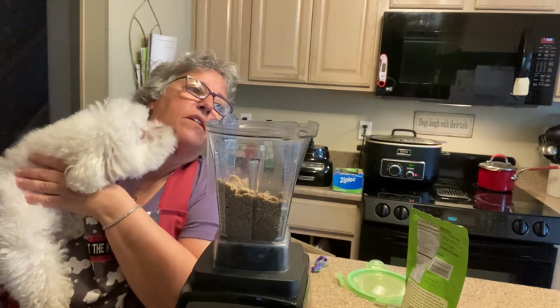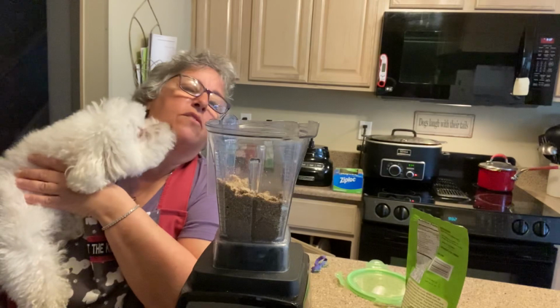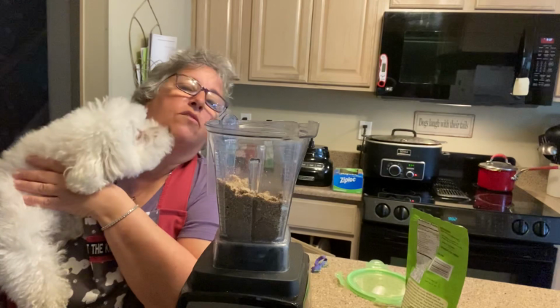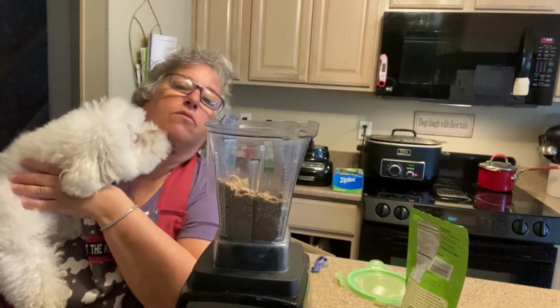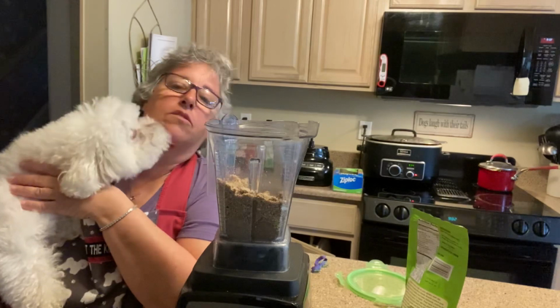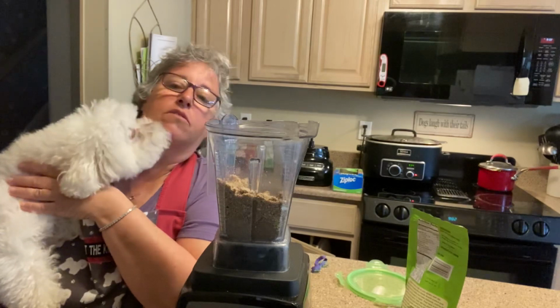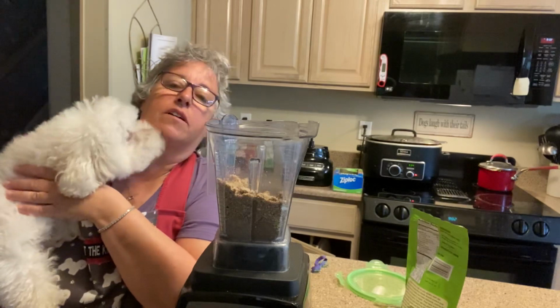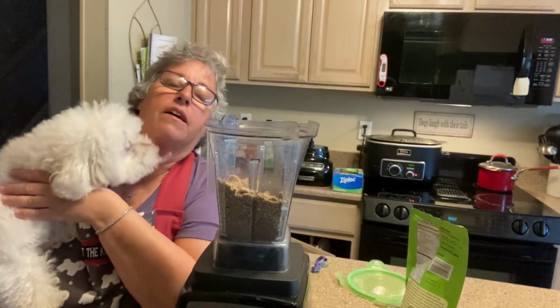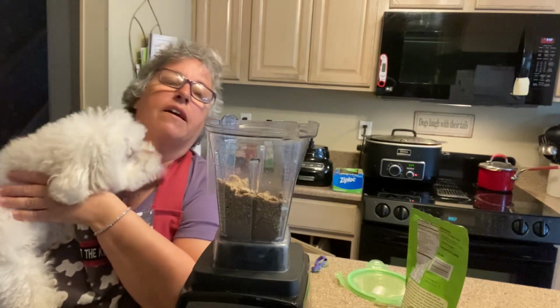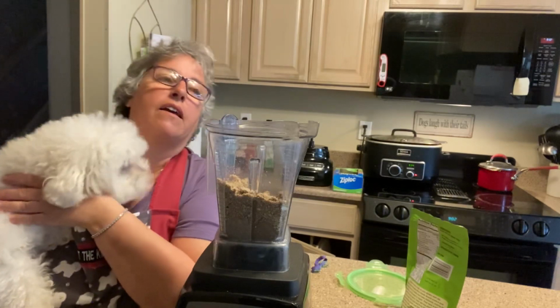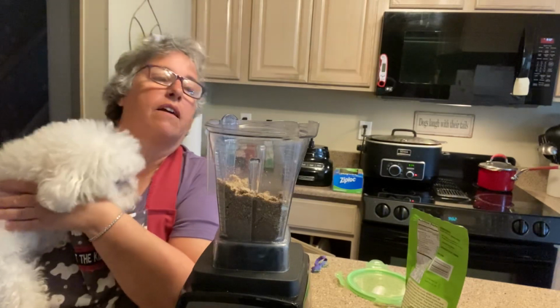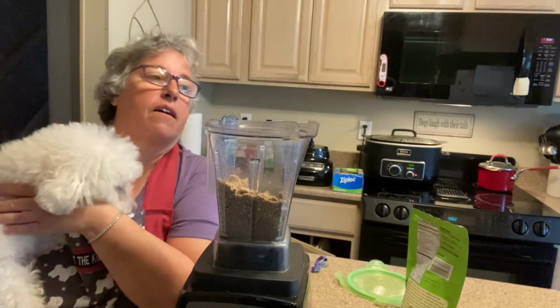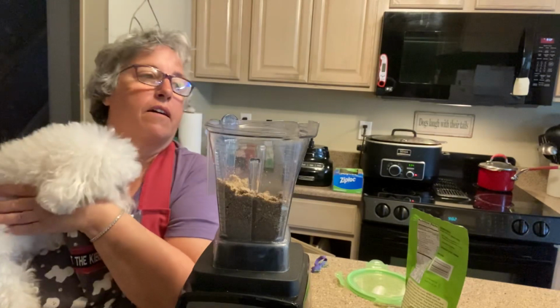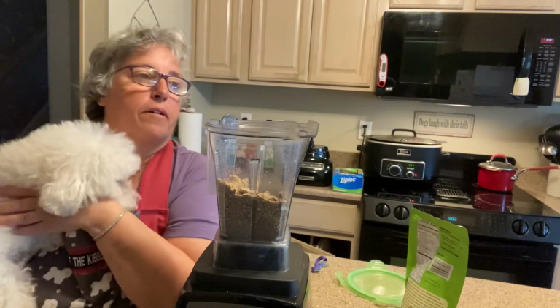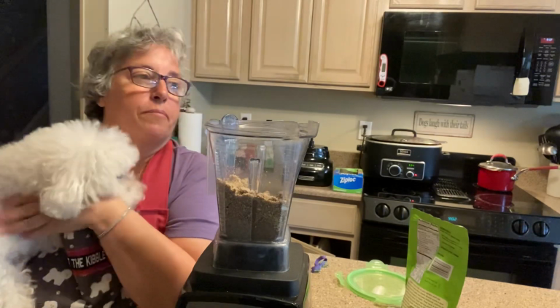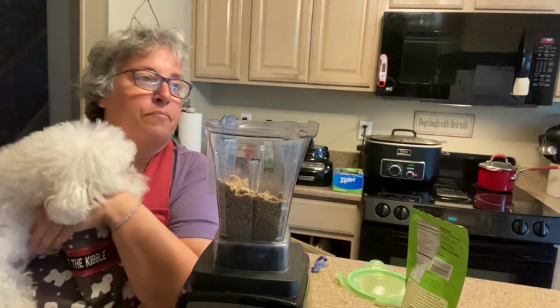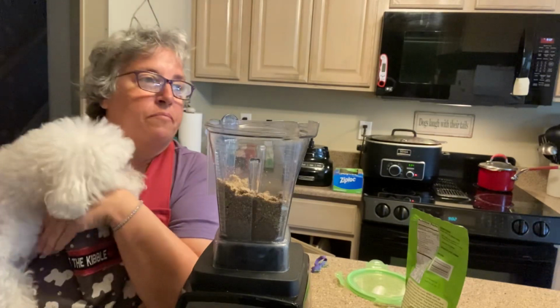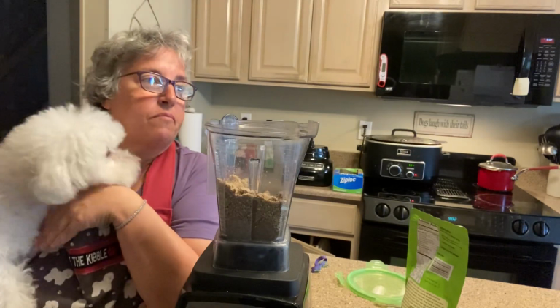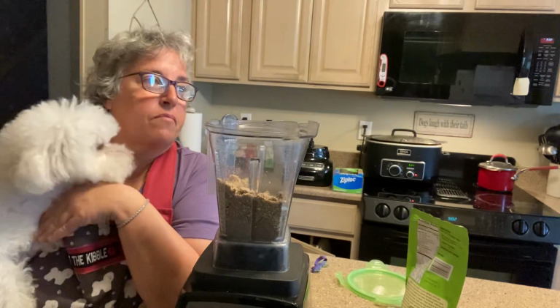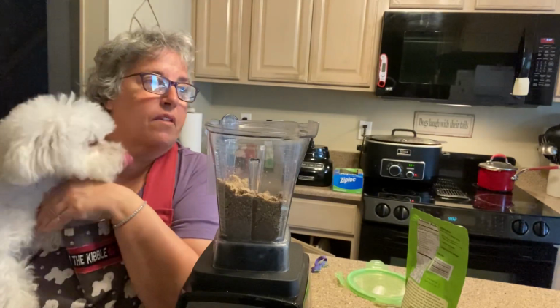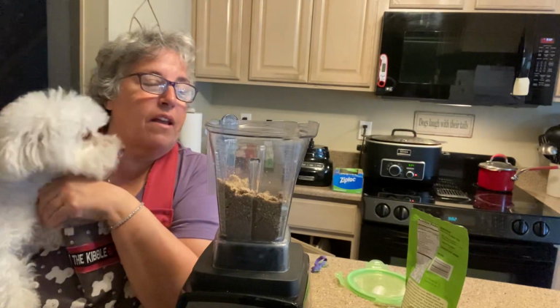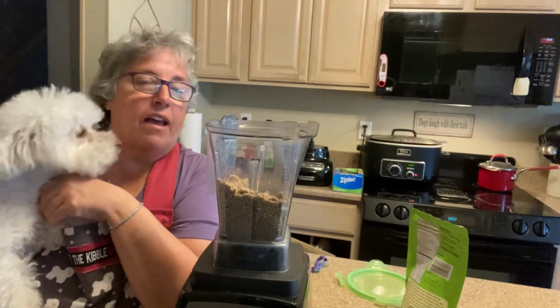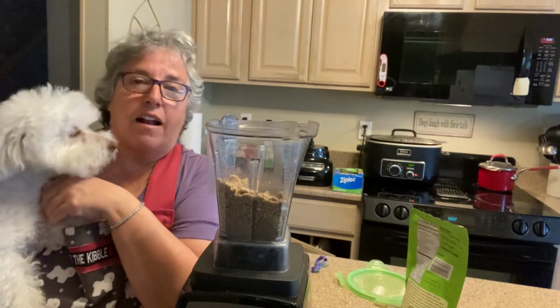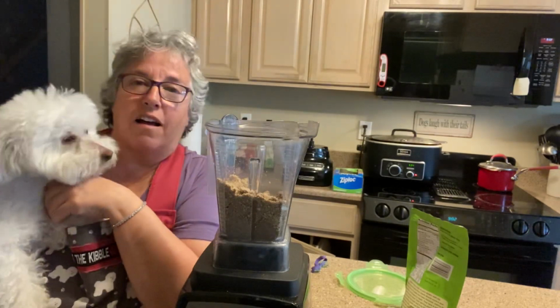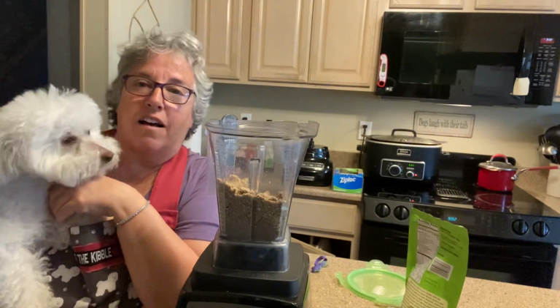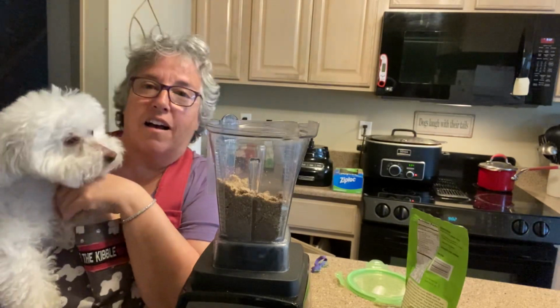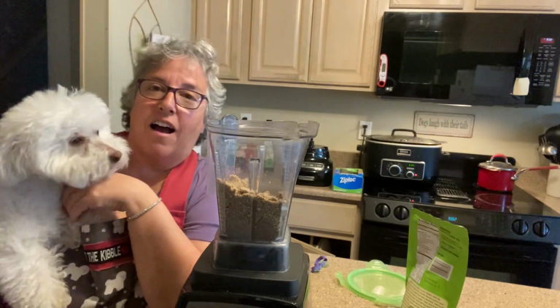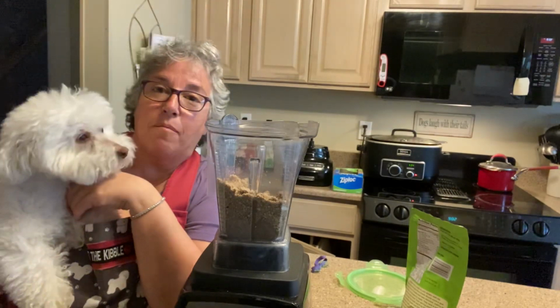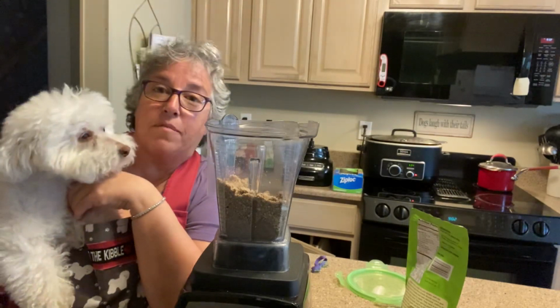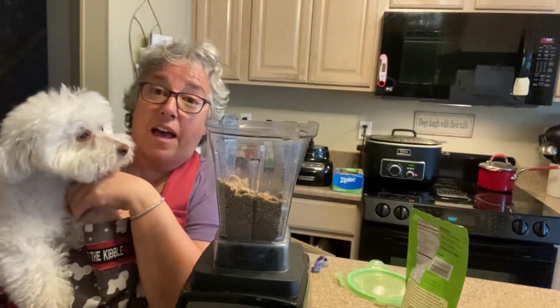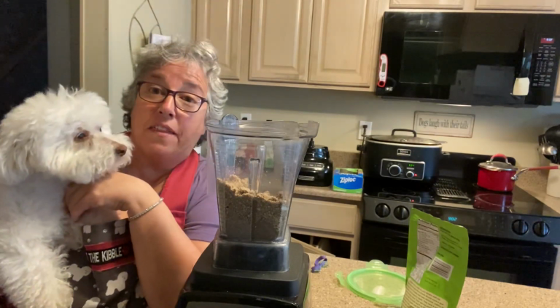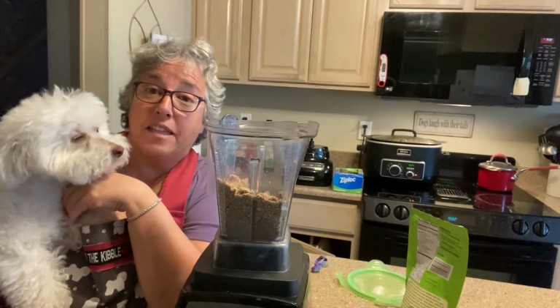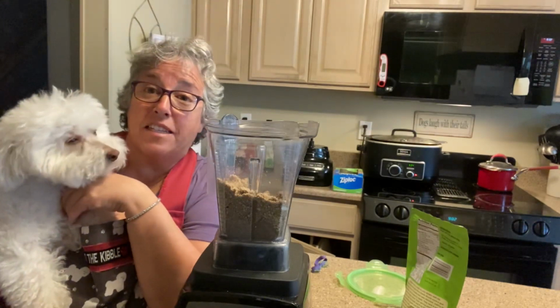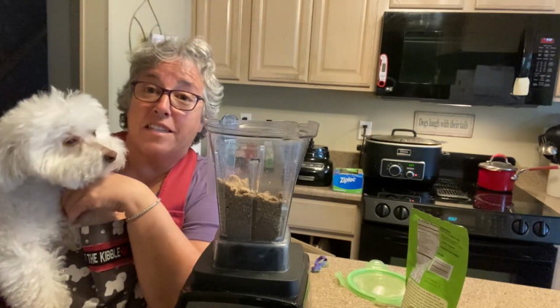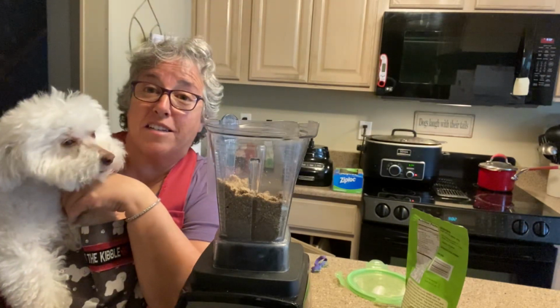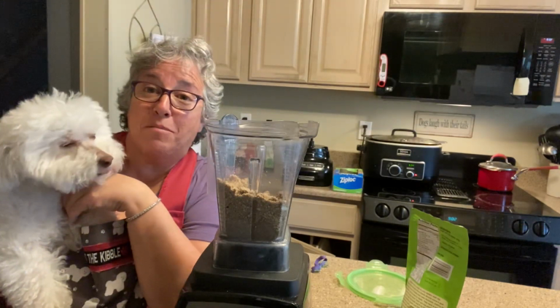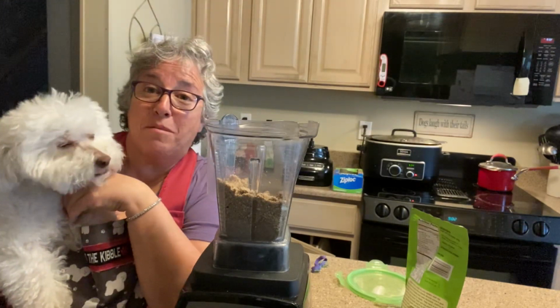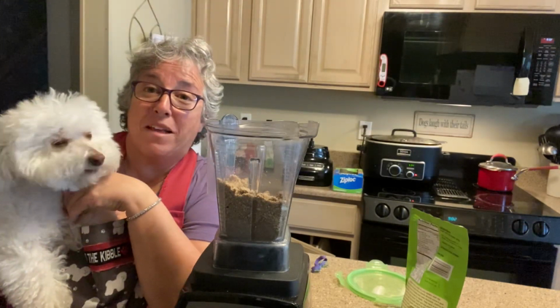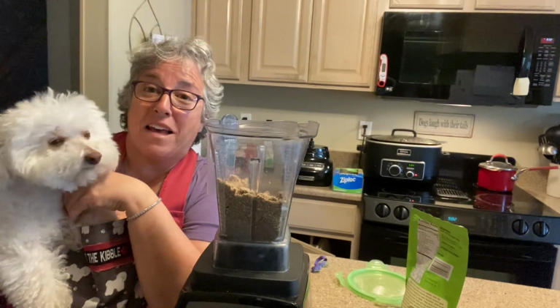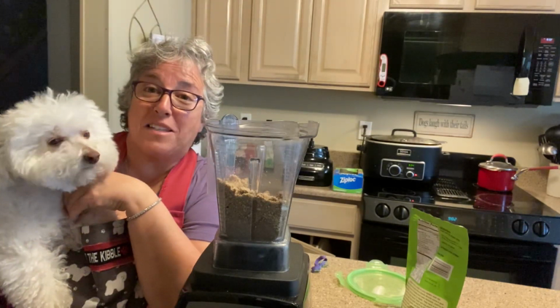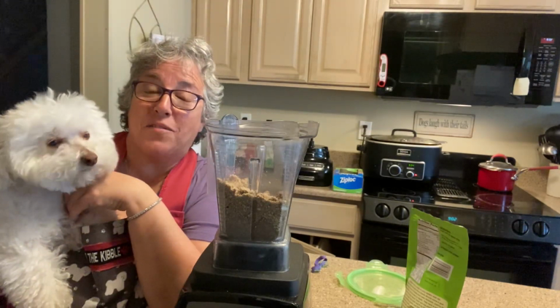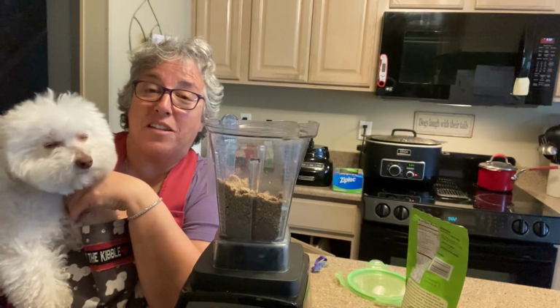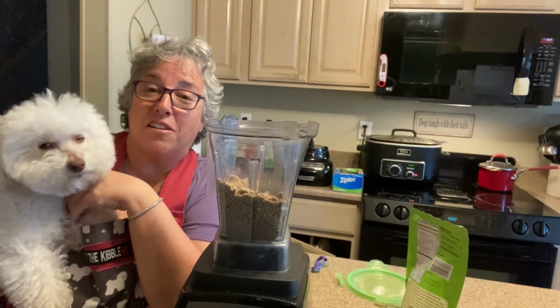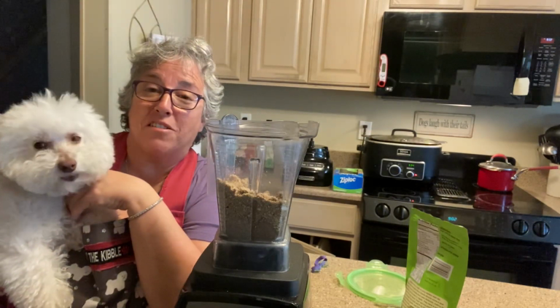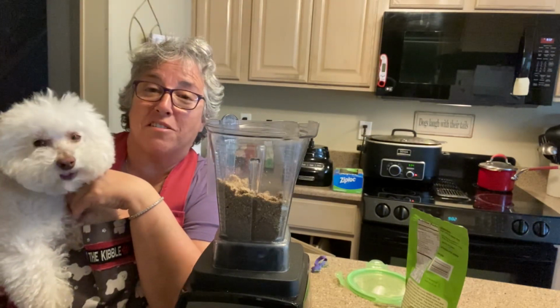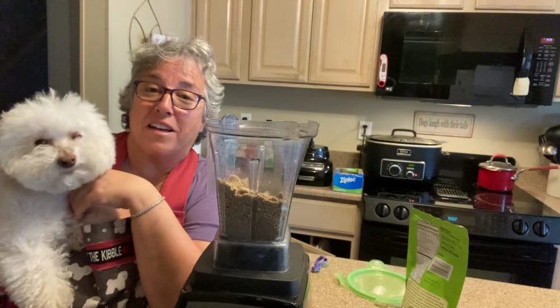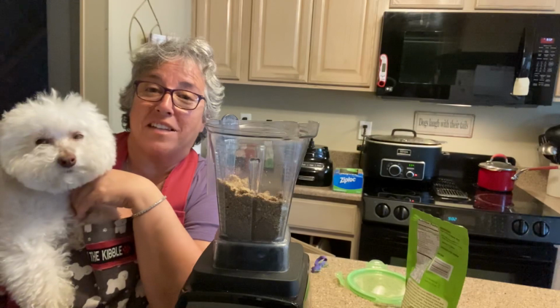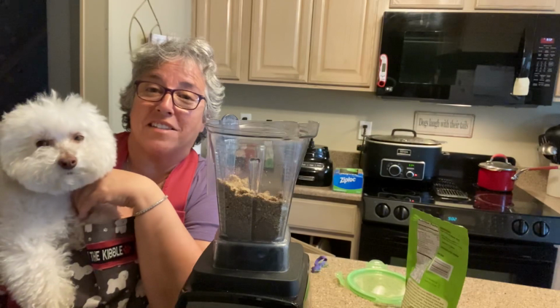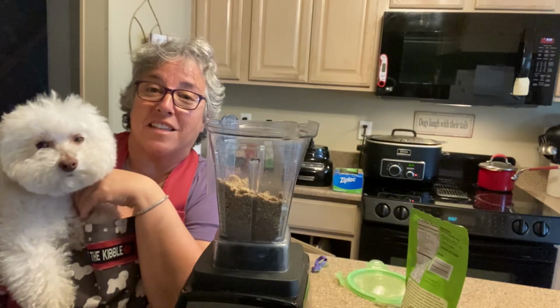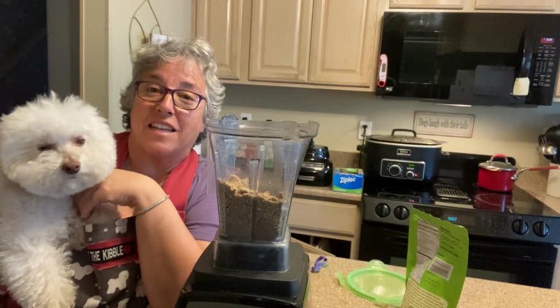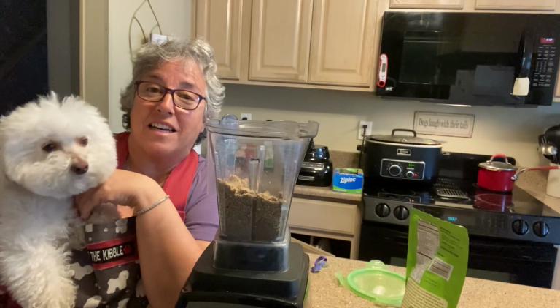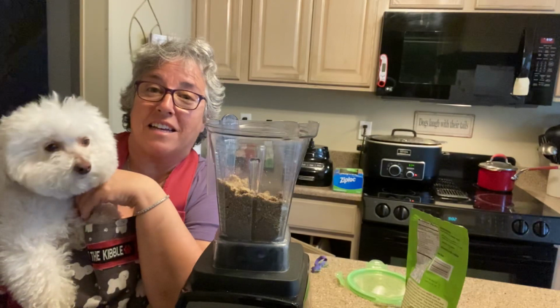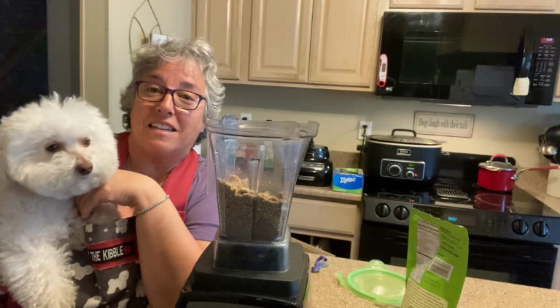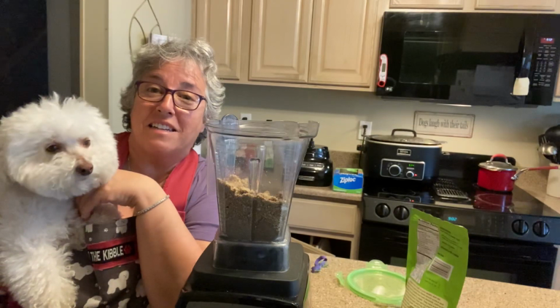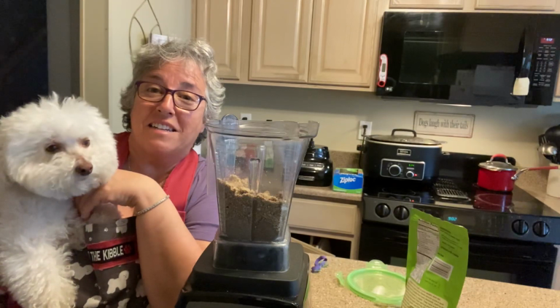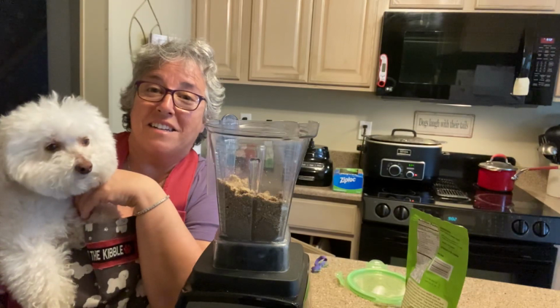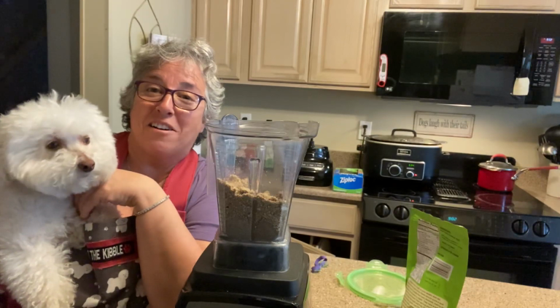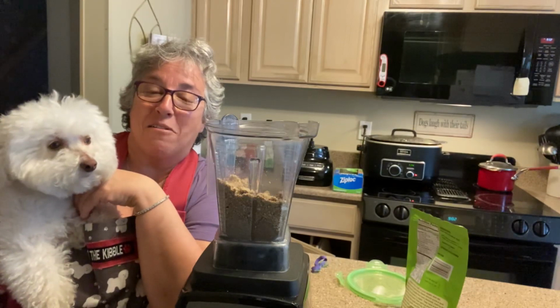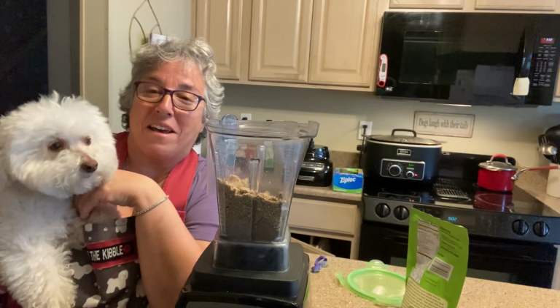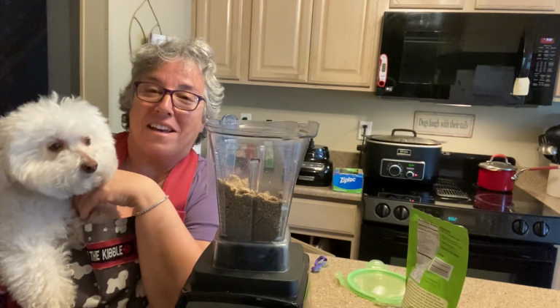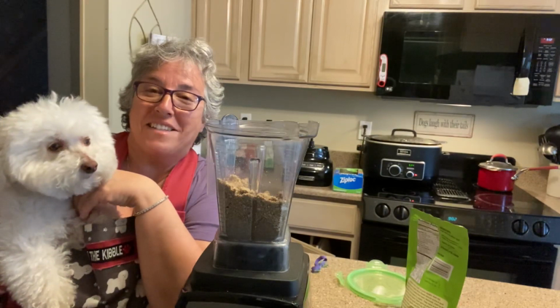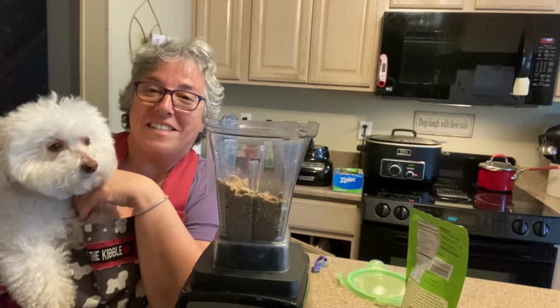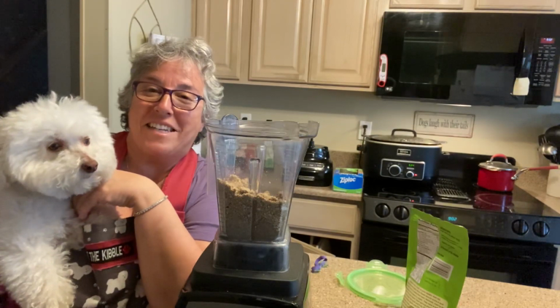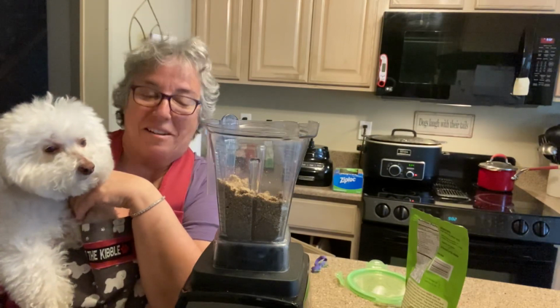Anyway, how are you doing Miss Bella? My baby loves me and I love my baby. I hope everybody is doing okay. I think this is going to be my last video until I get to the lake. Okay, see ya!